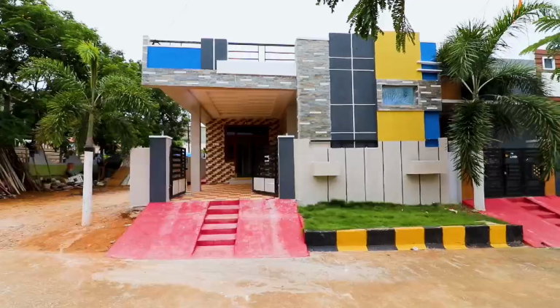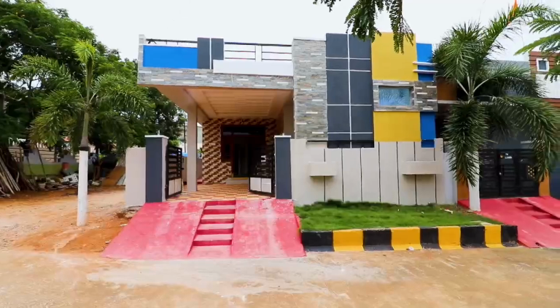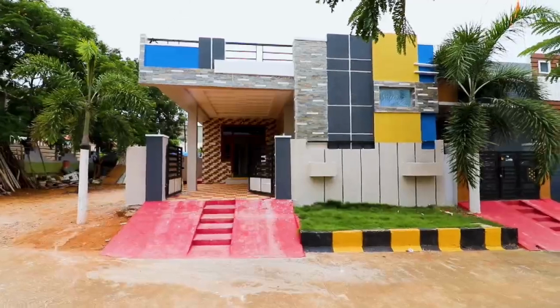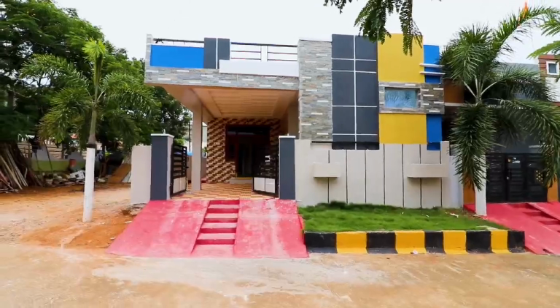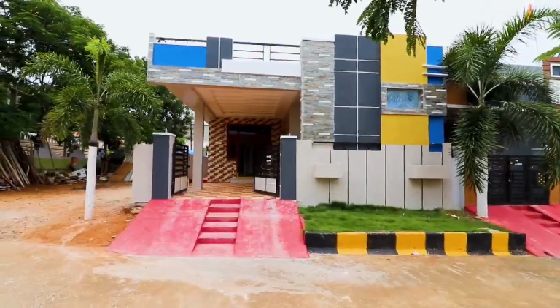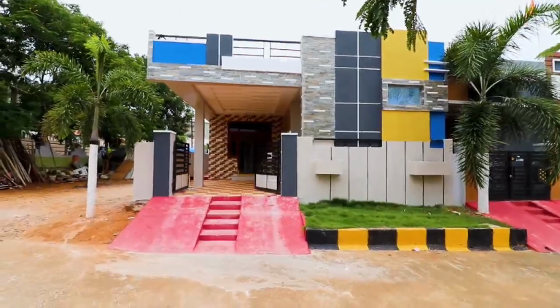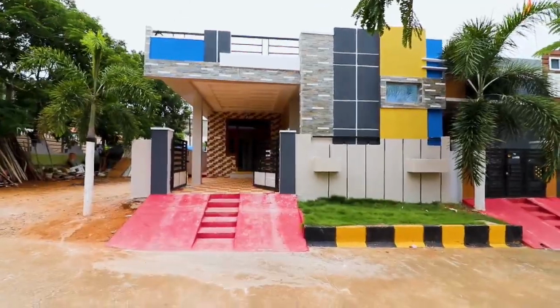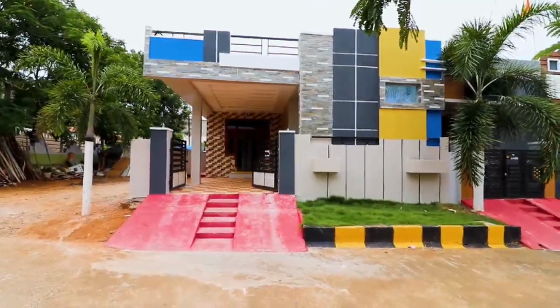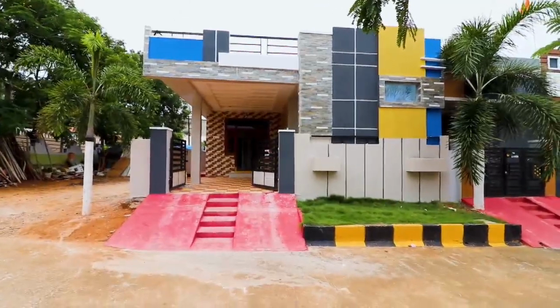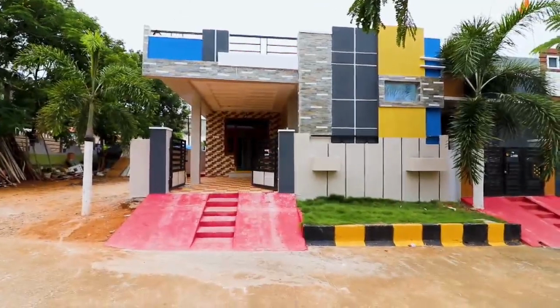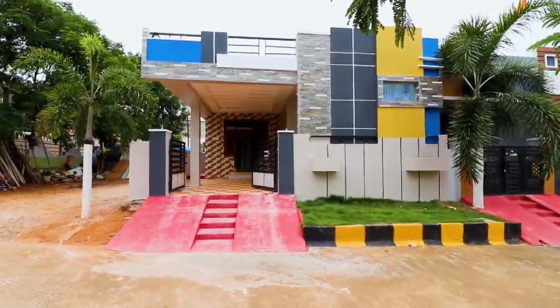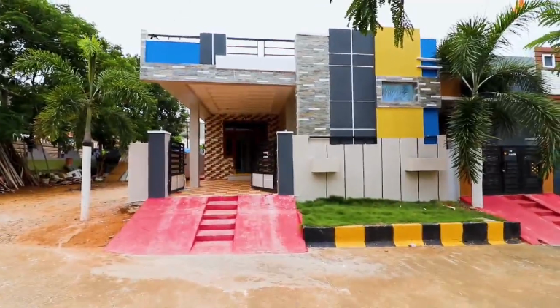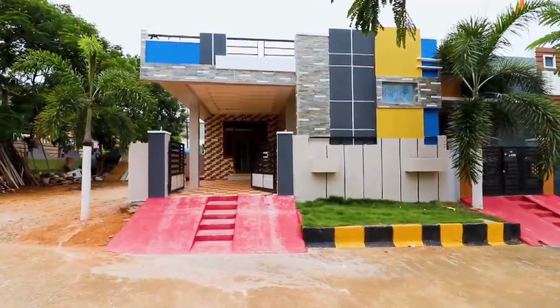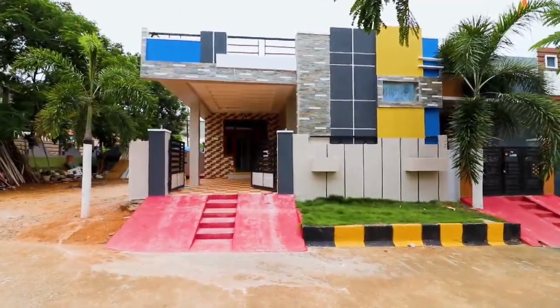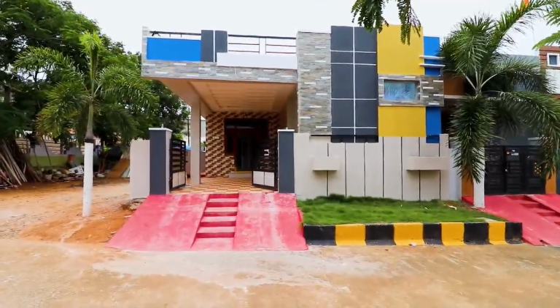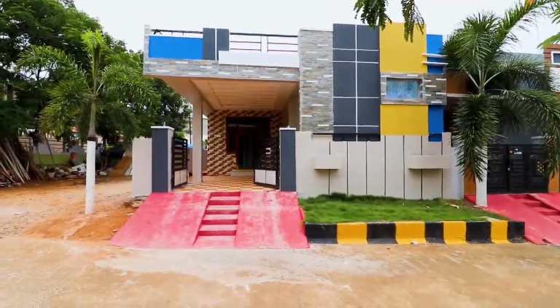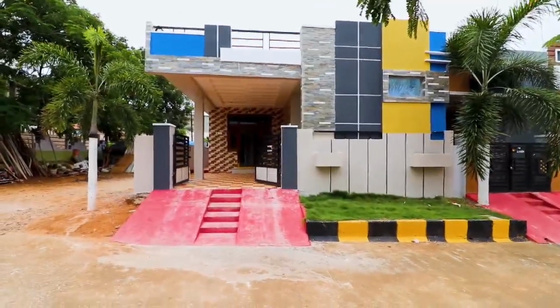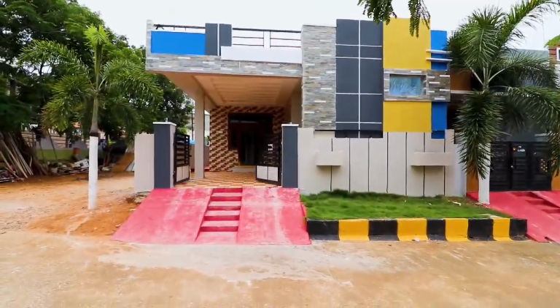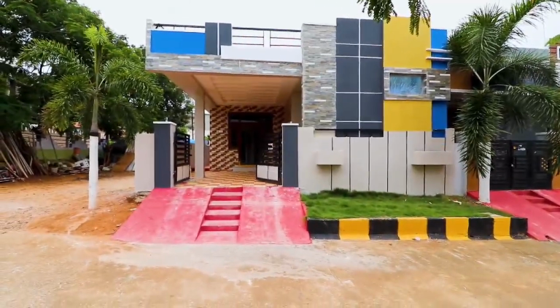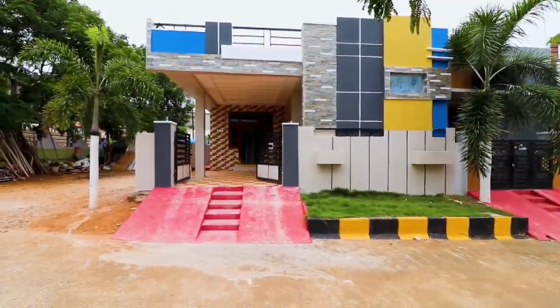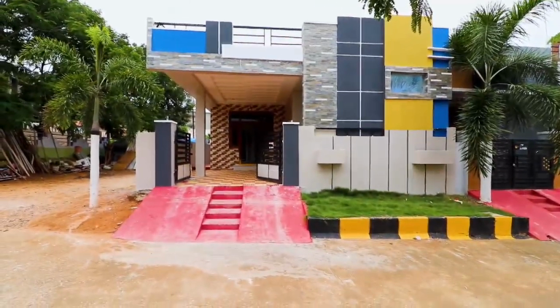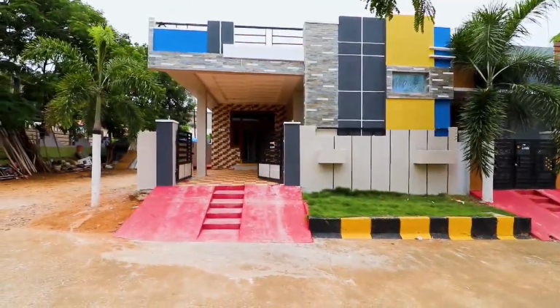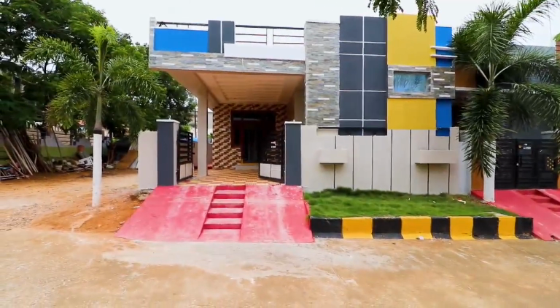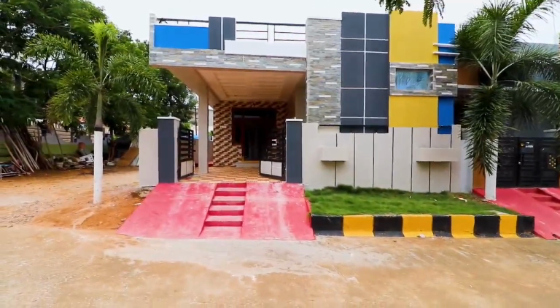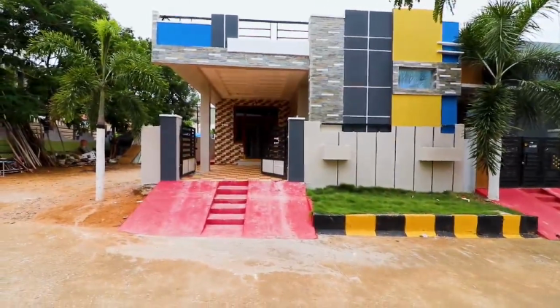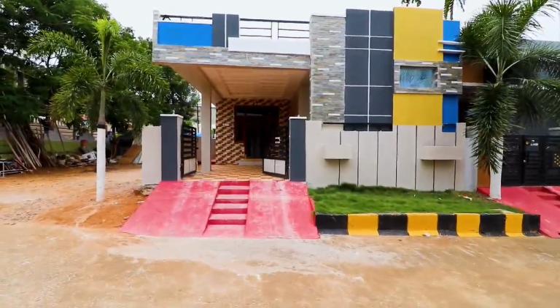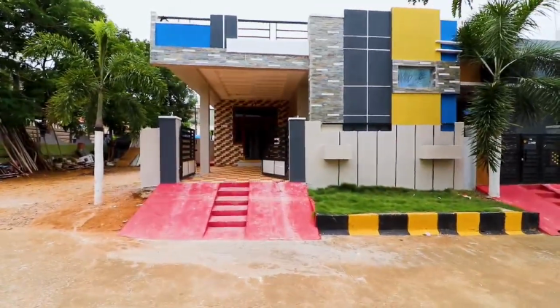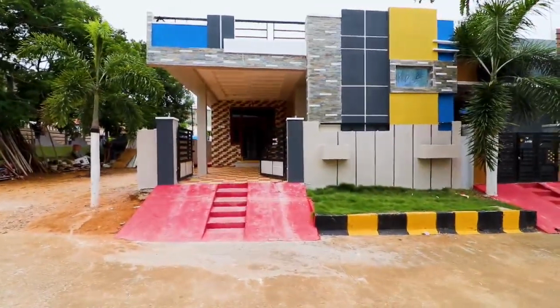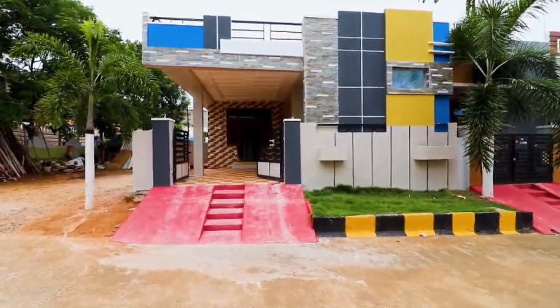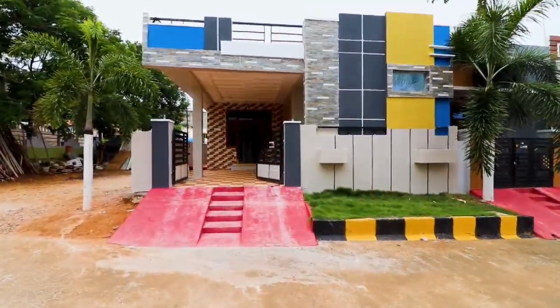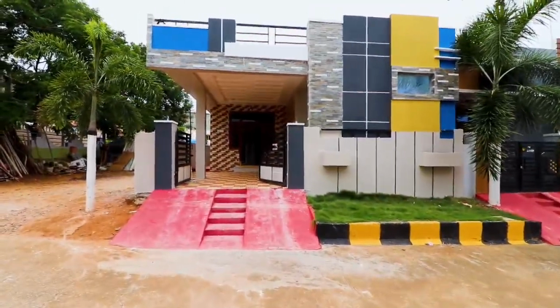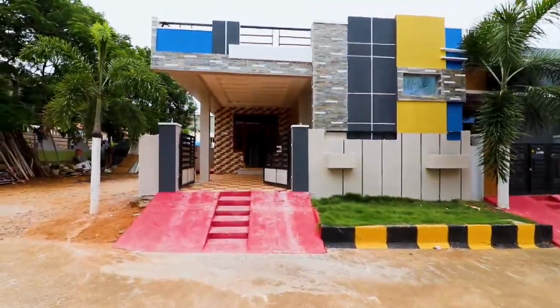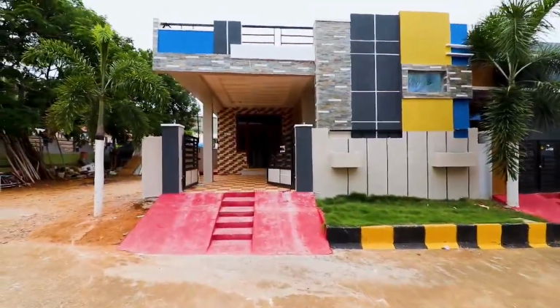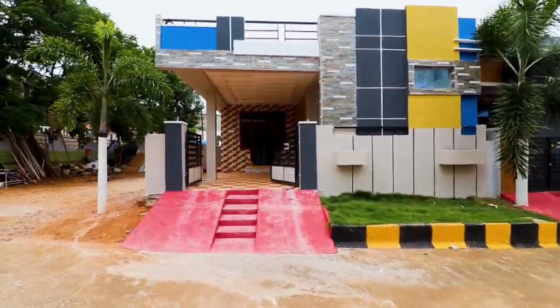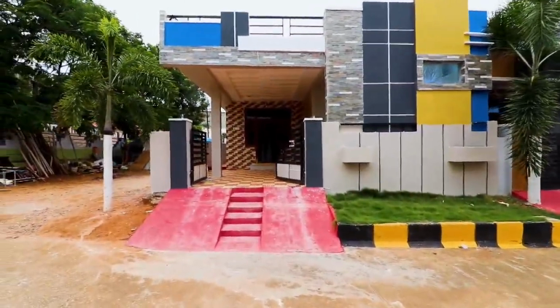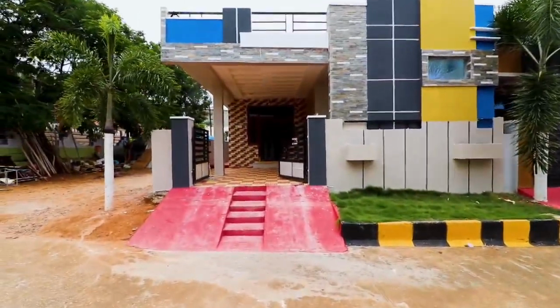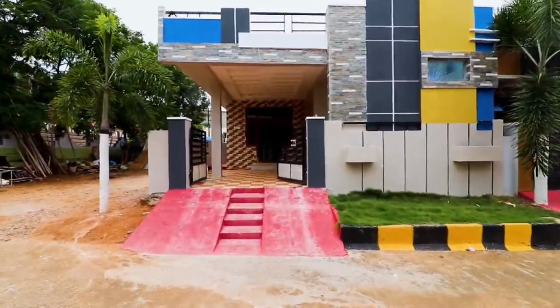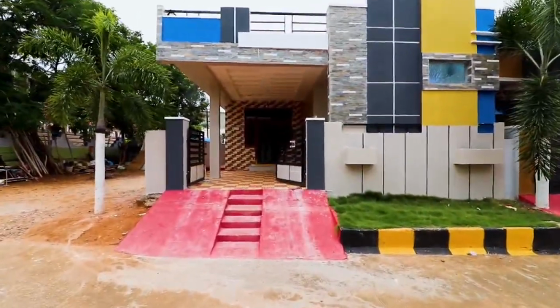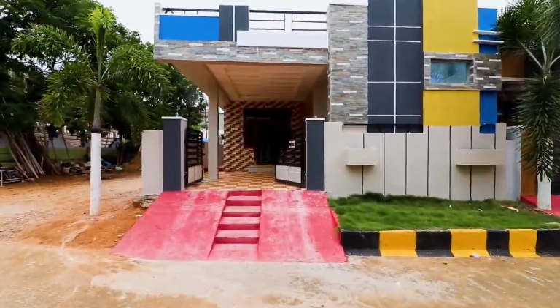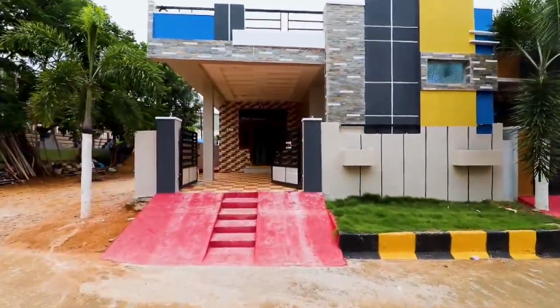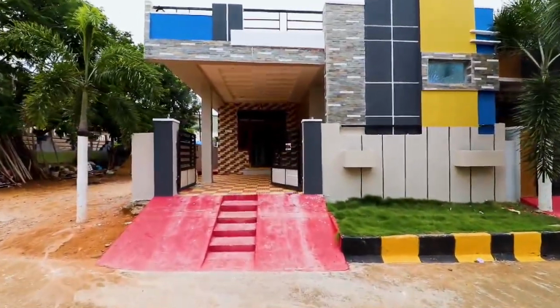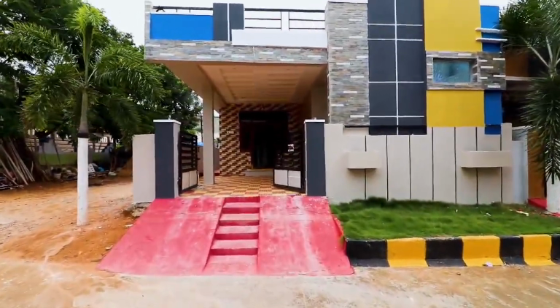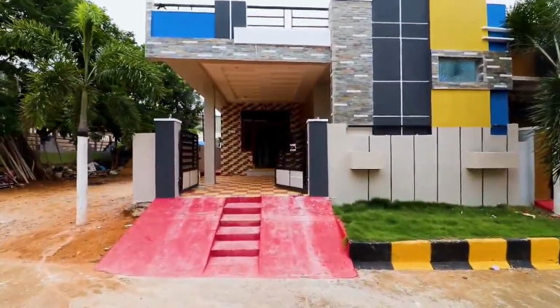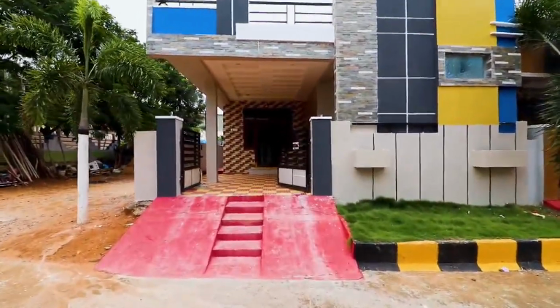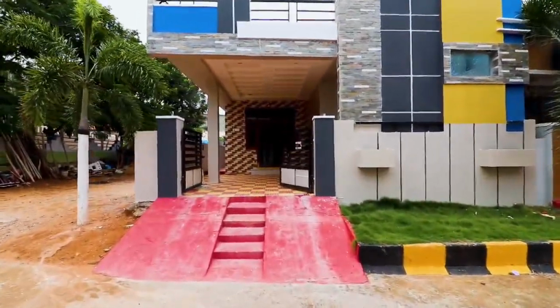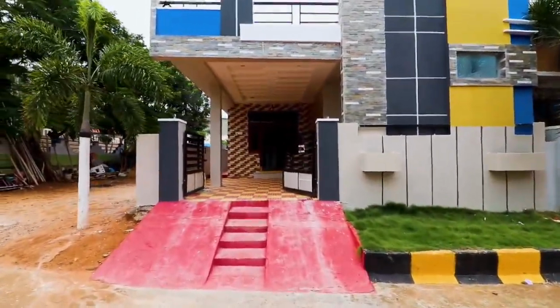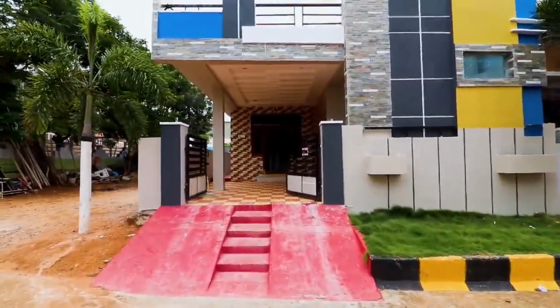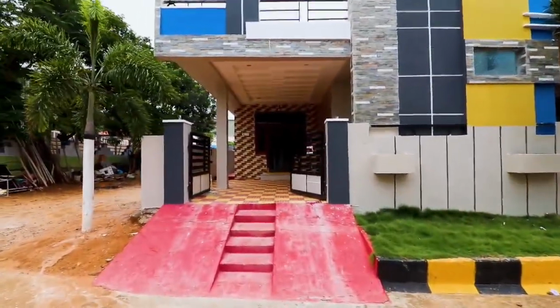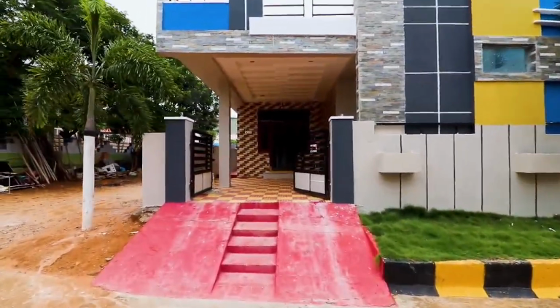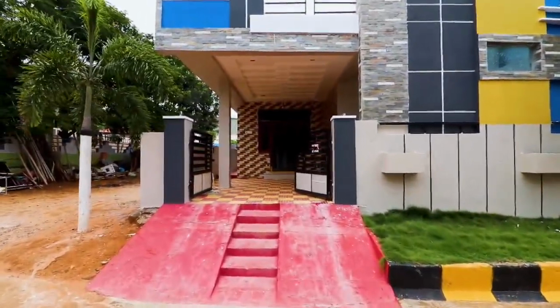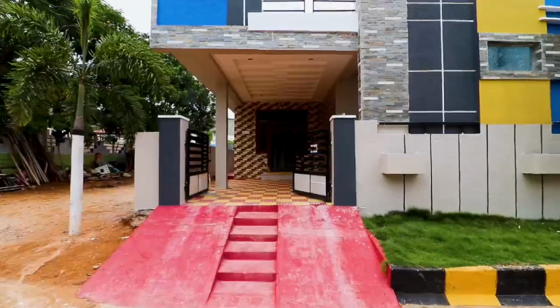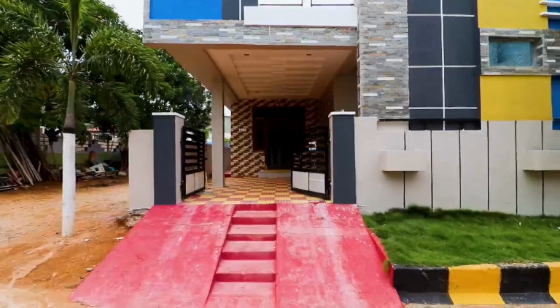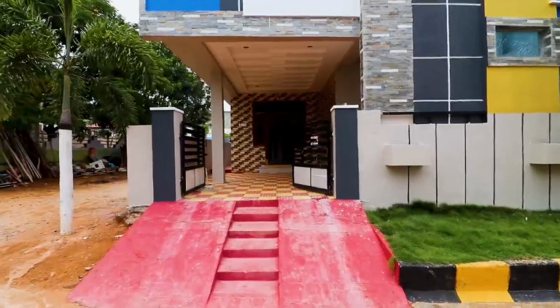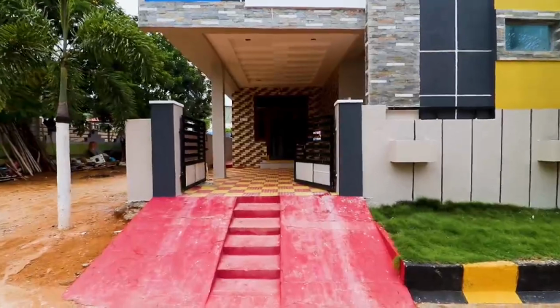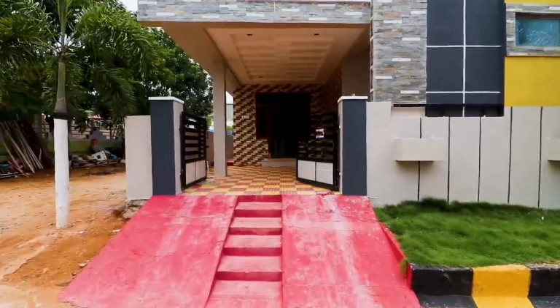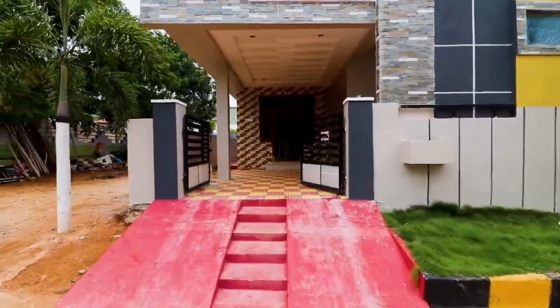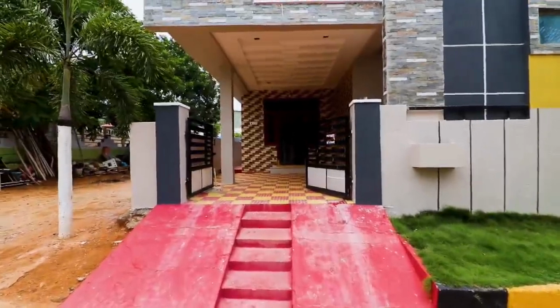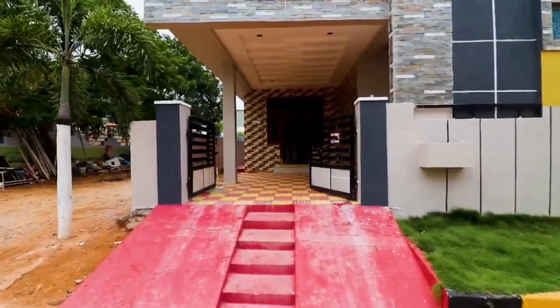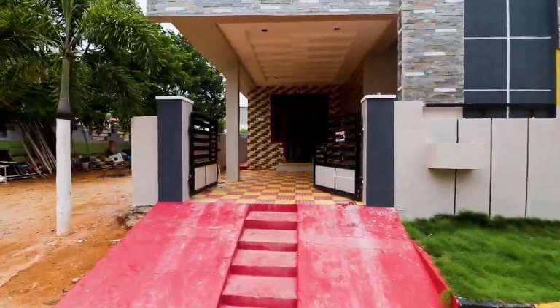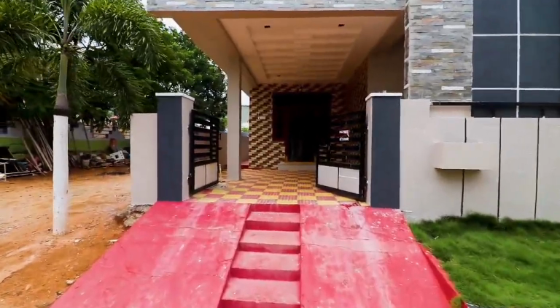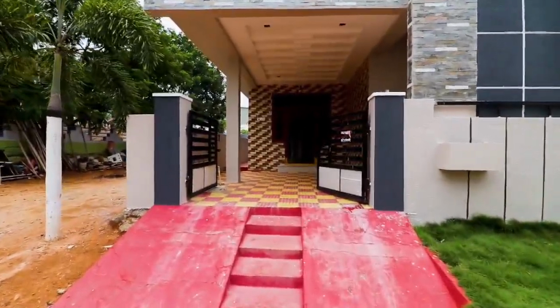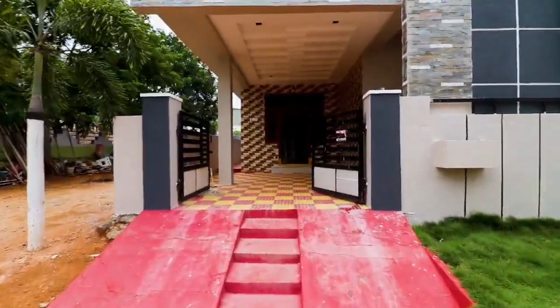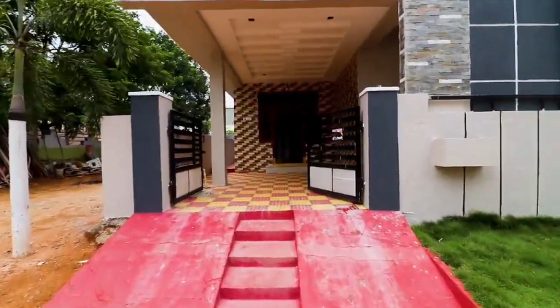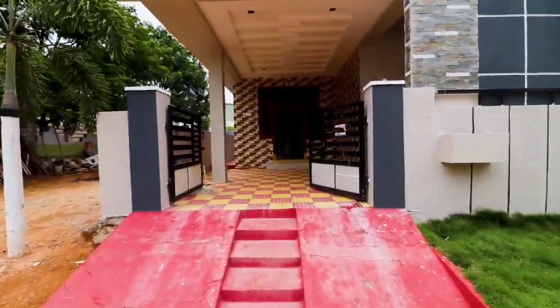Hi everyone, welcome to our channel. Today you will be able to get a Gated Community loan — 150 square yards, 1300 SFT, 2BHK house, west facing.